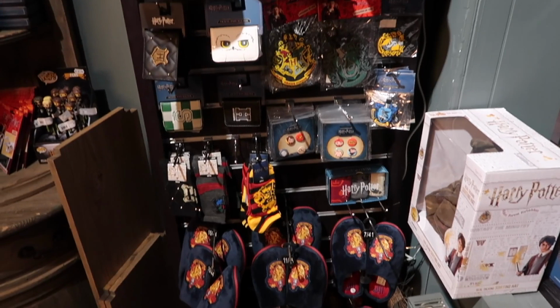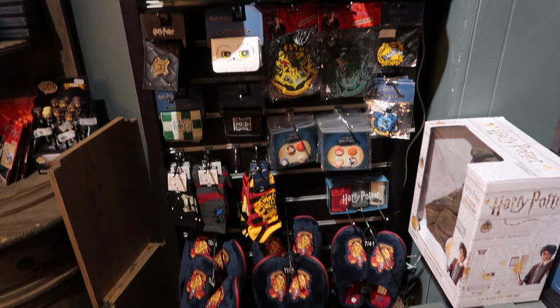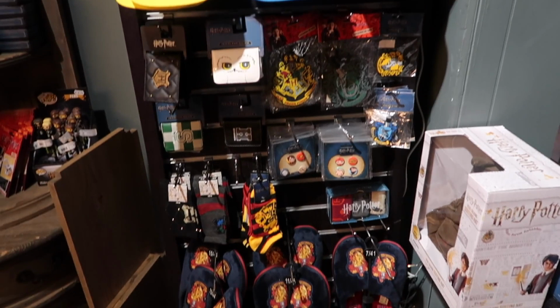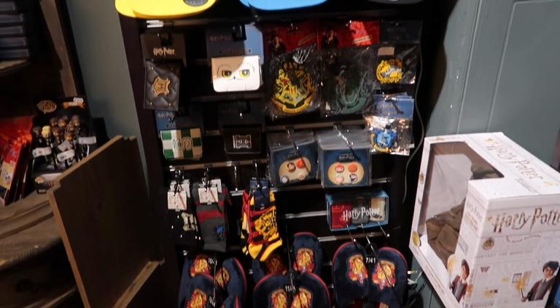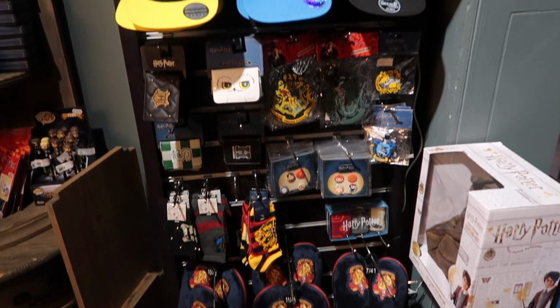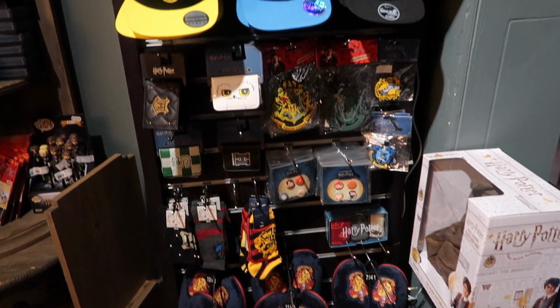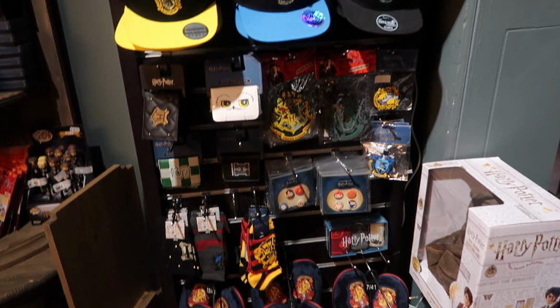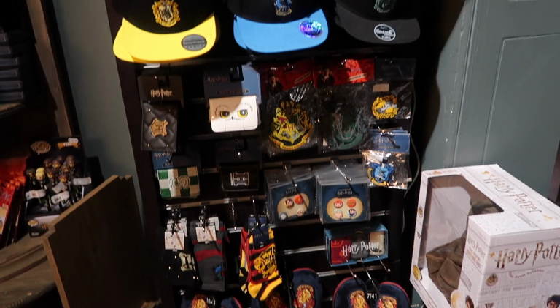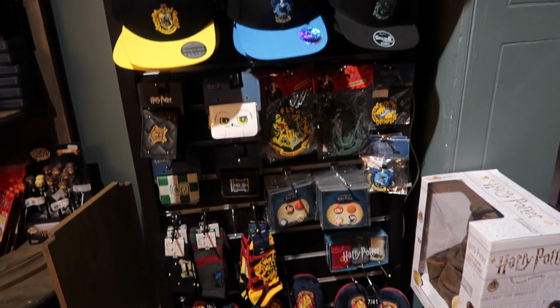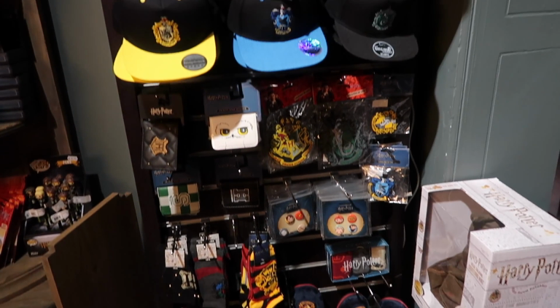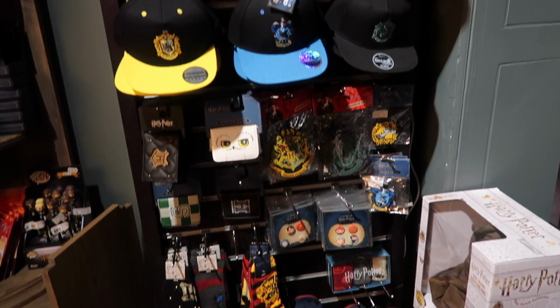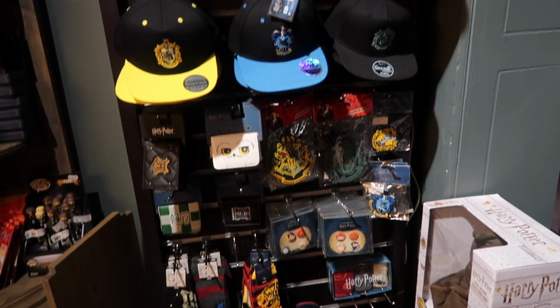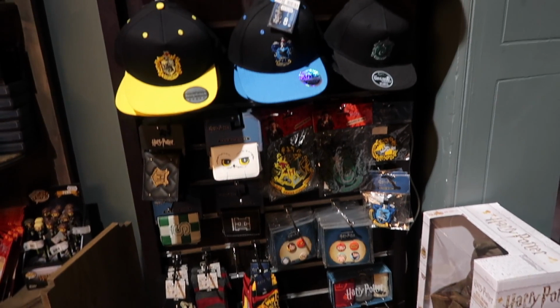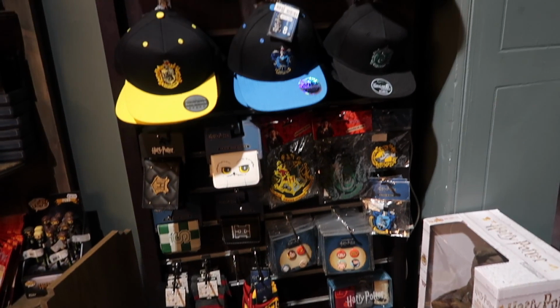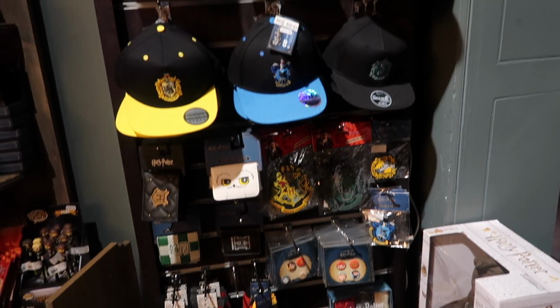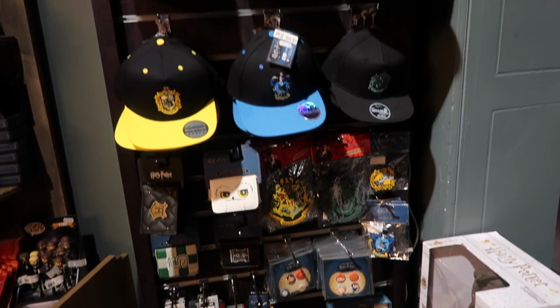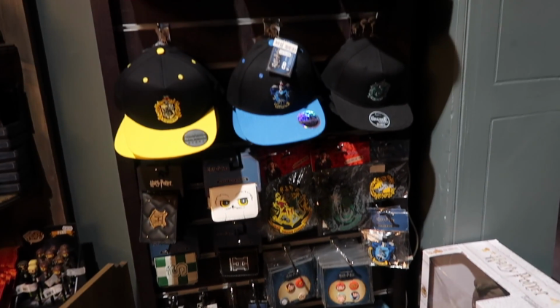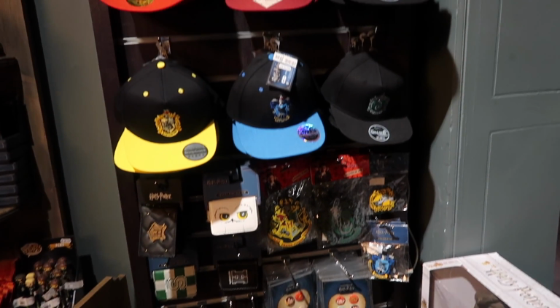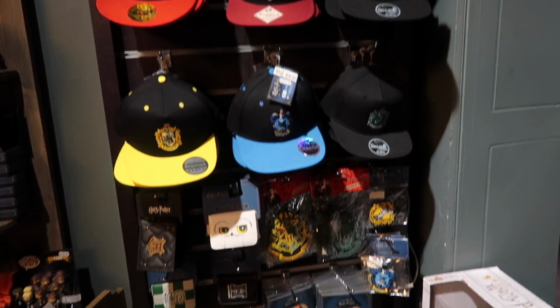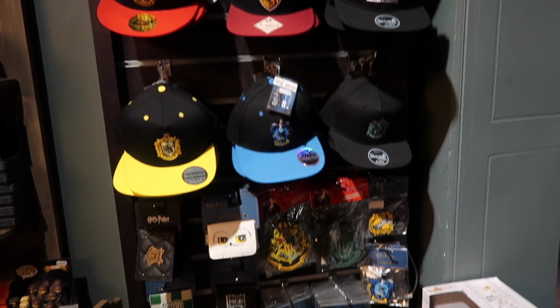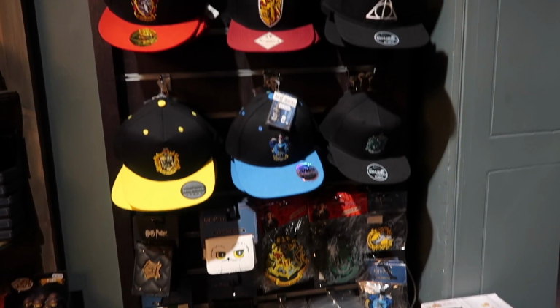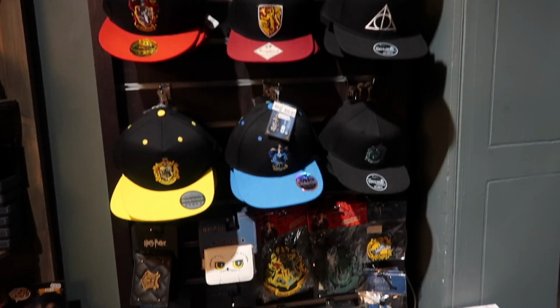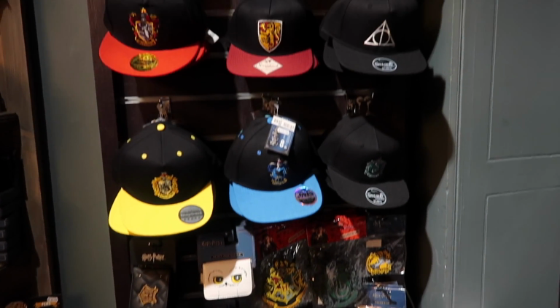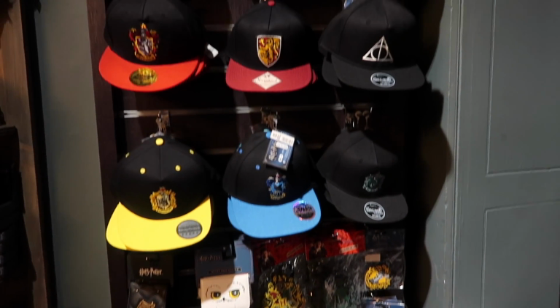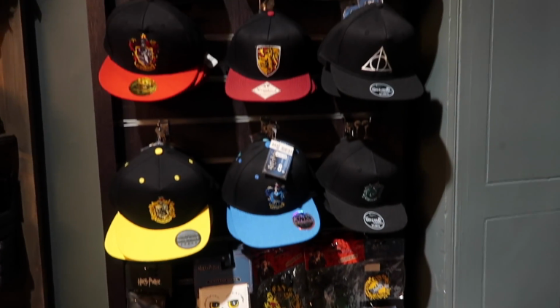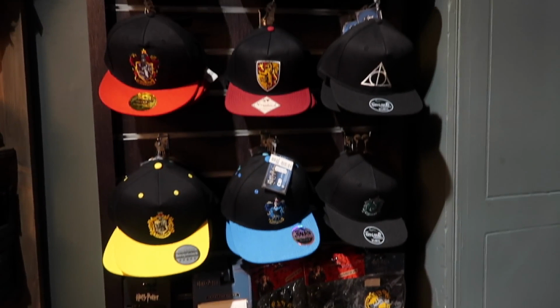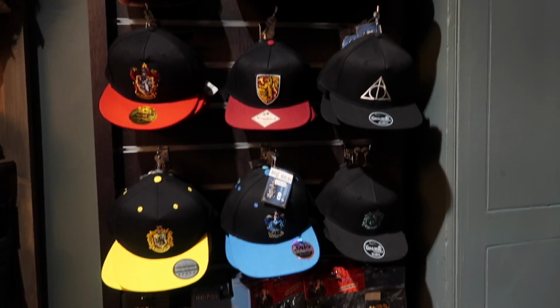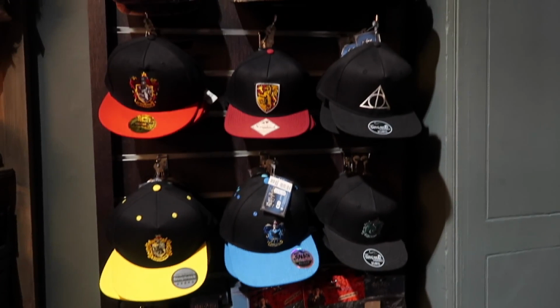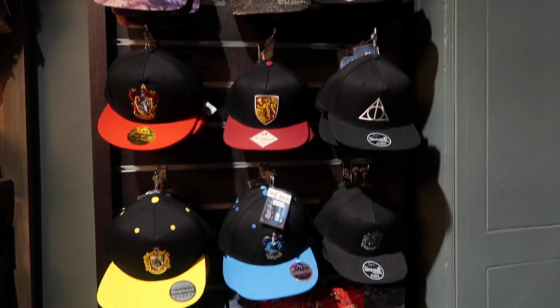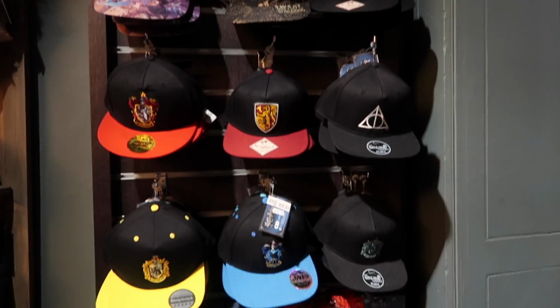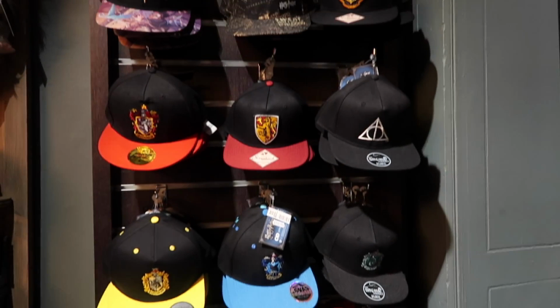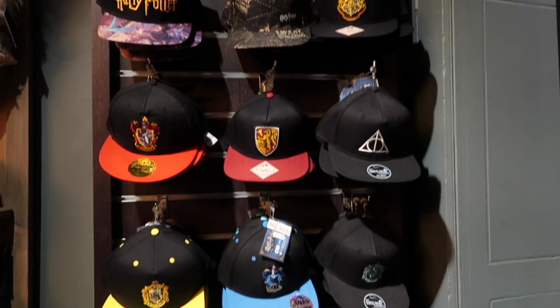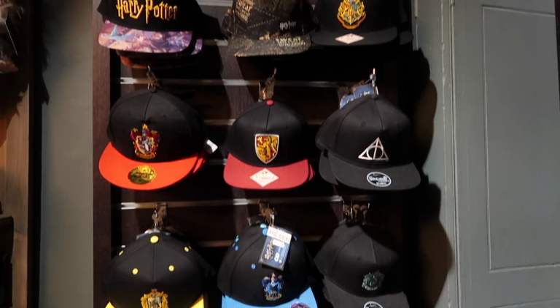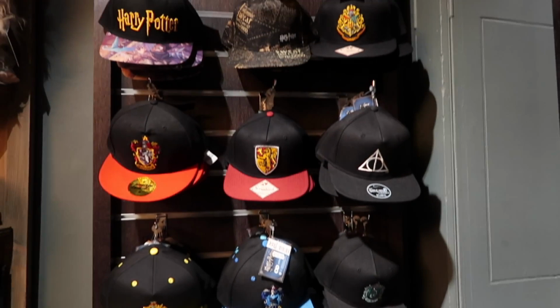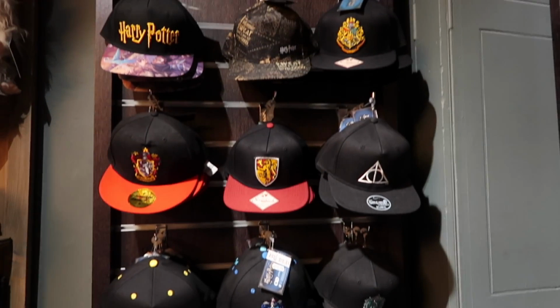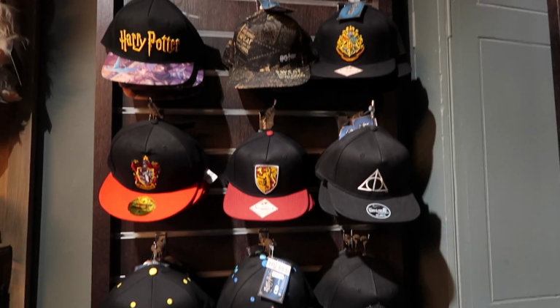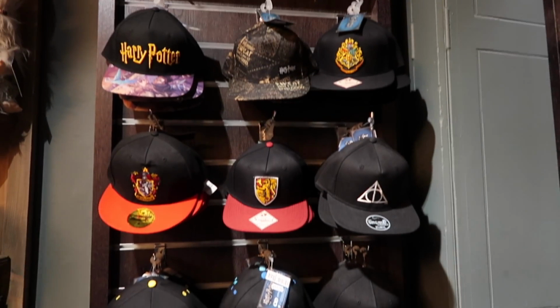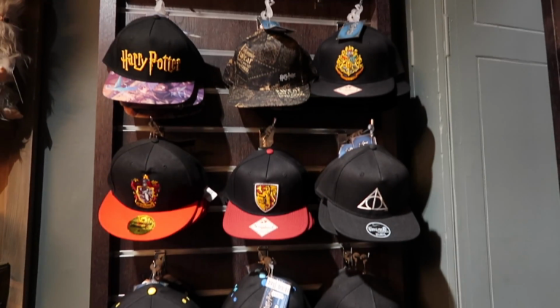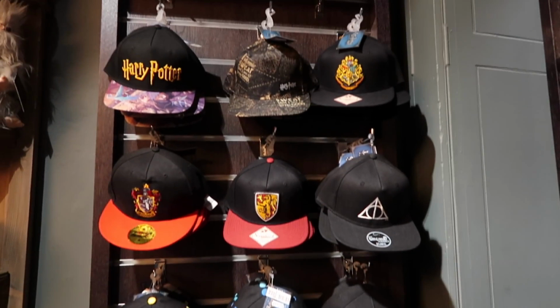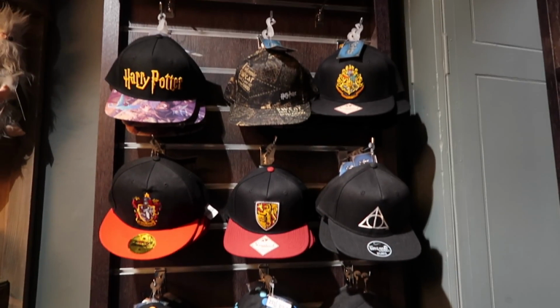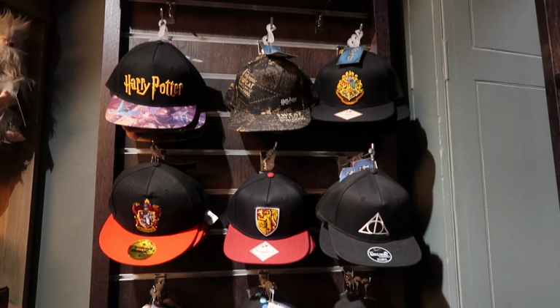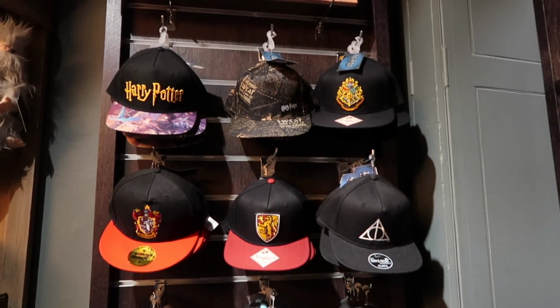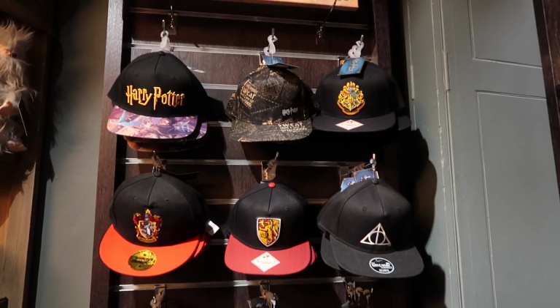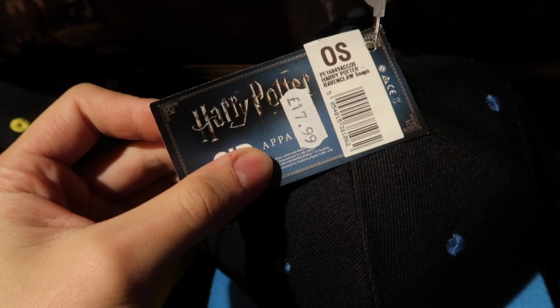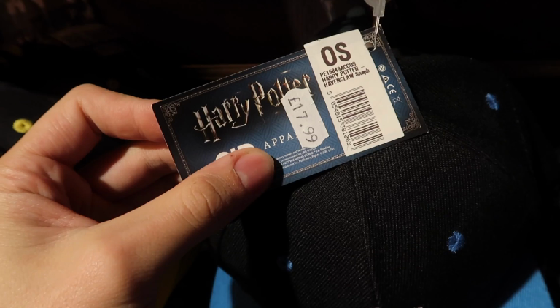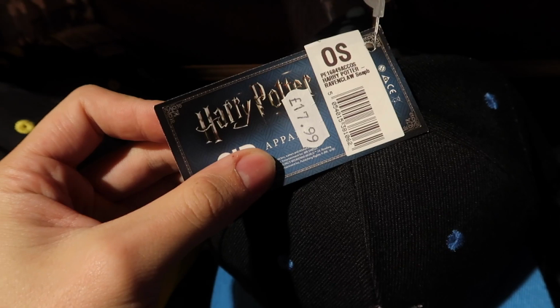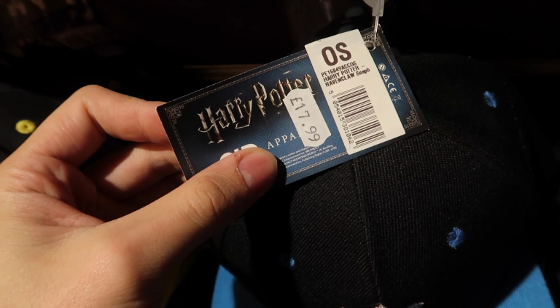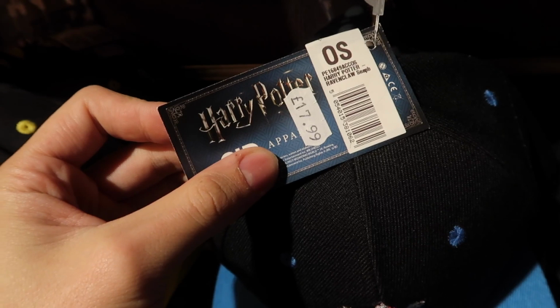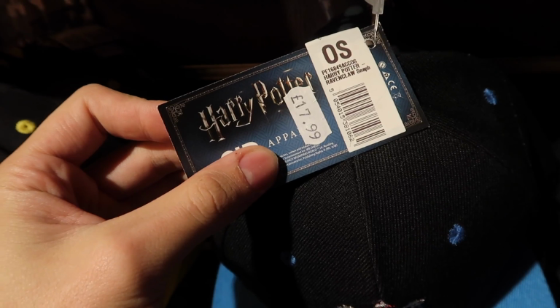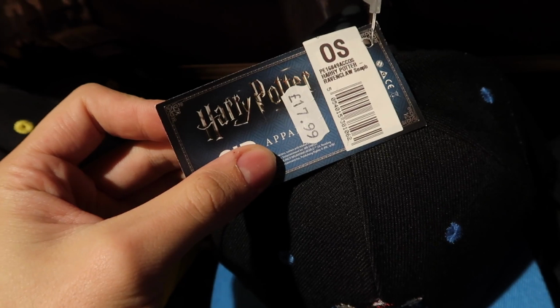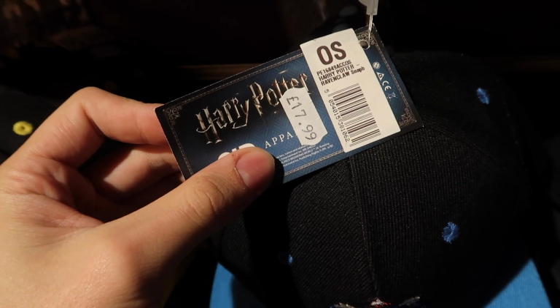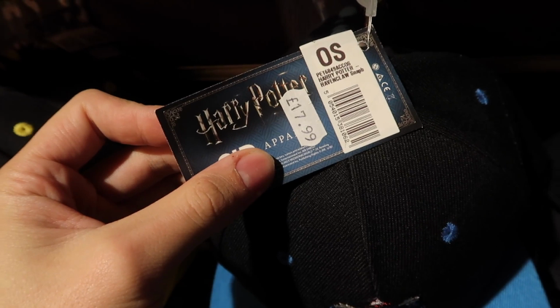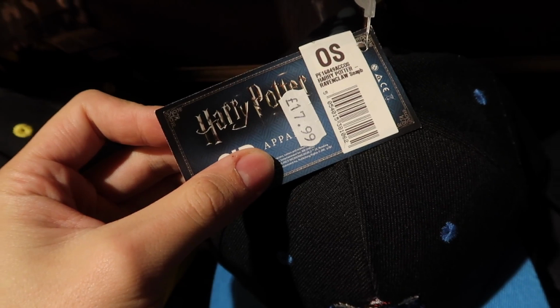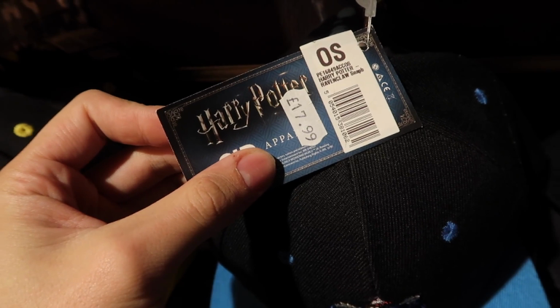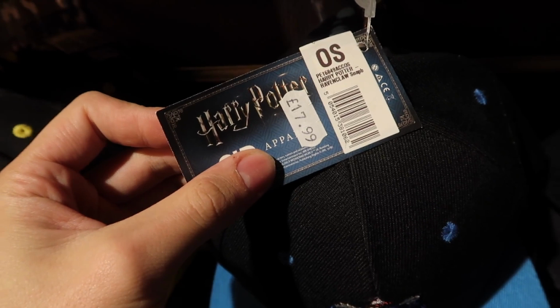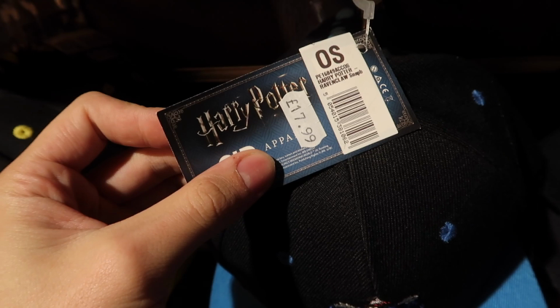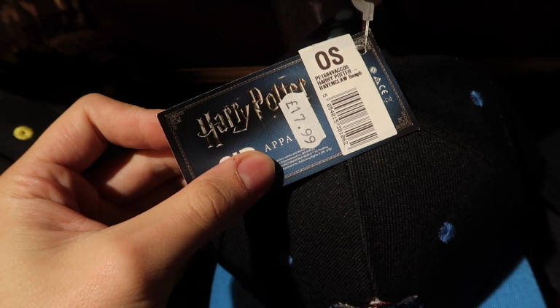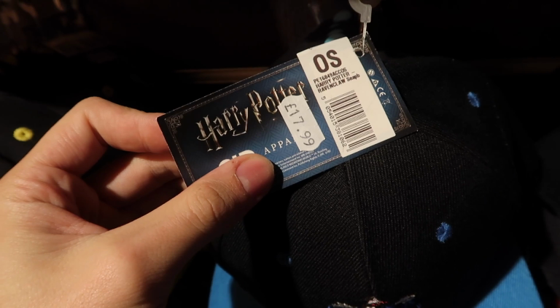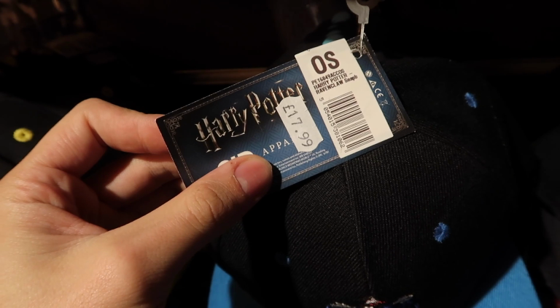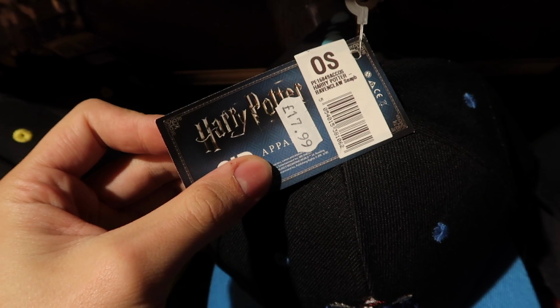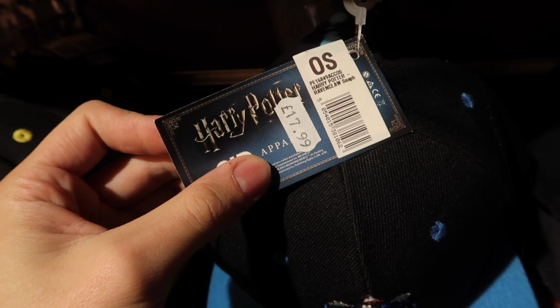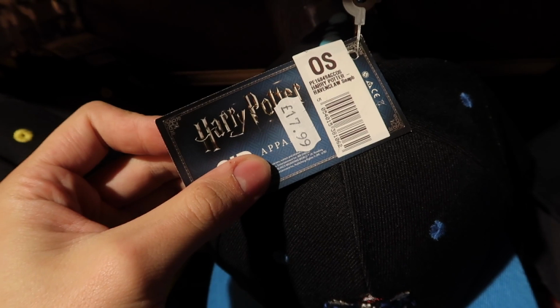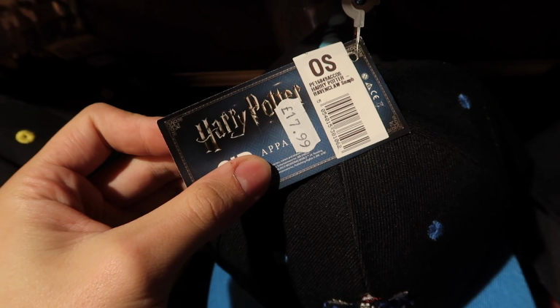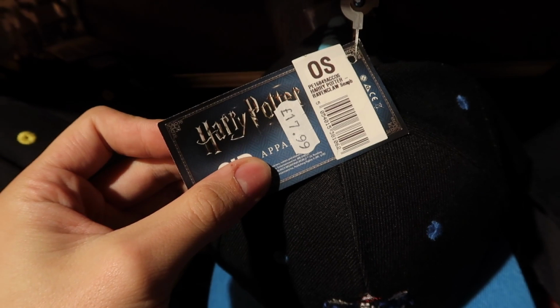They also carry slippers, pins, wallets, socks, and caps. The hats are $17.99.